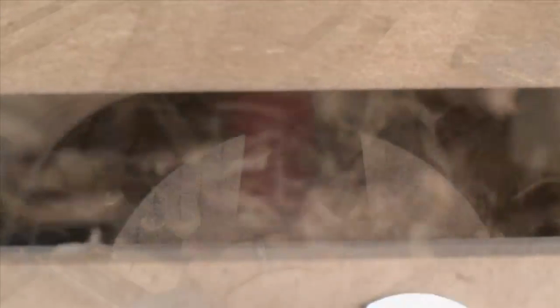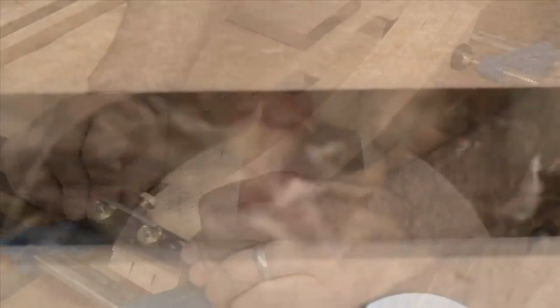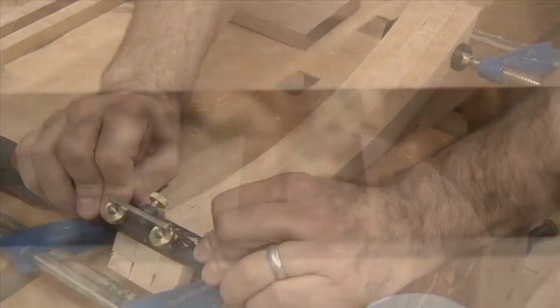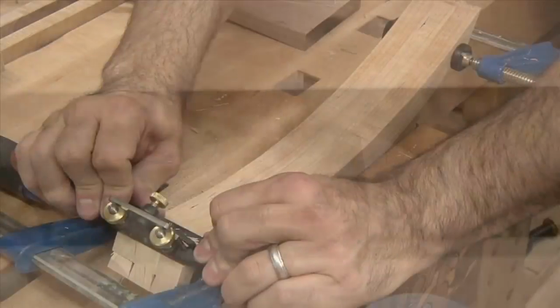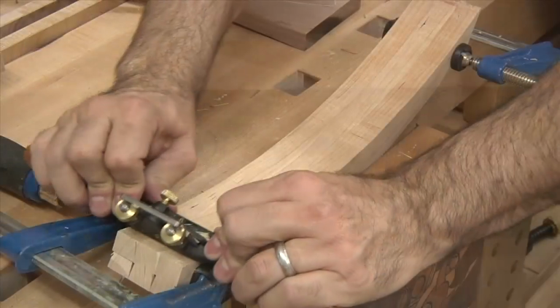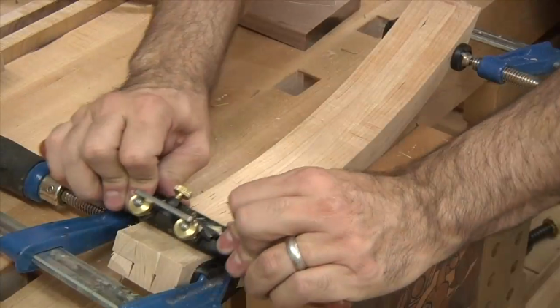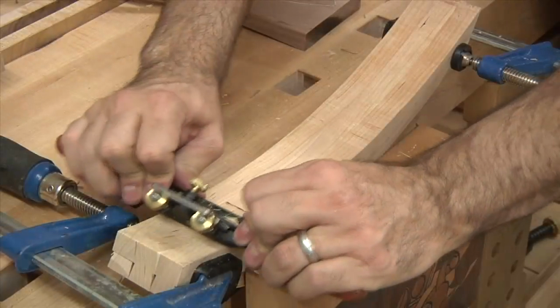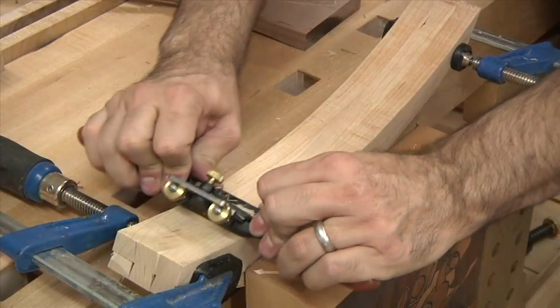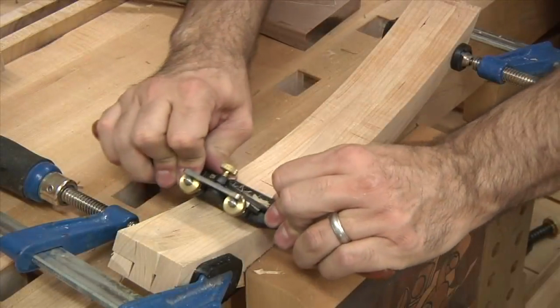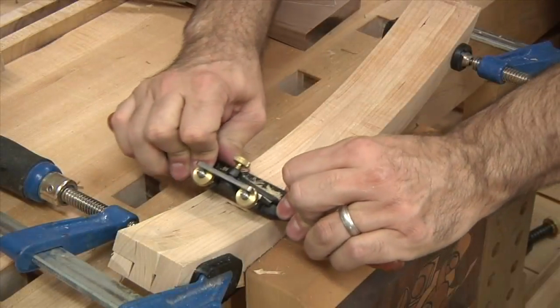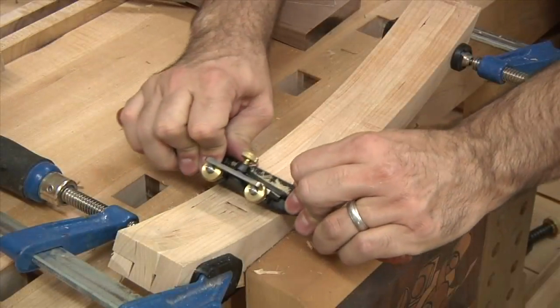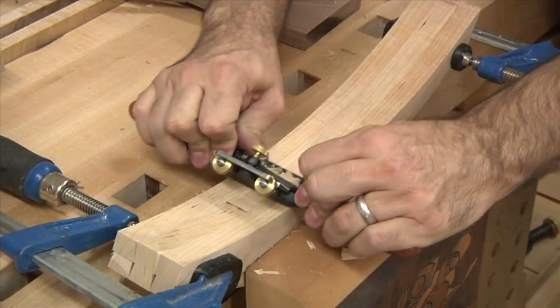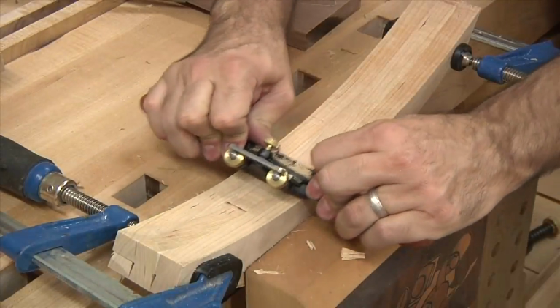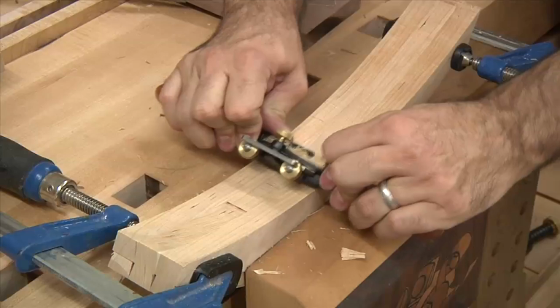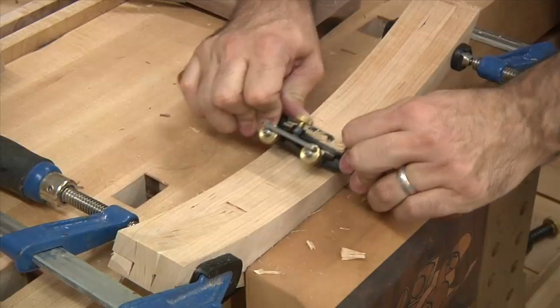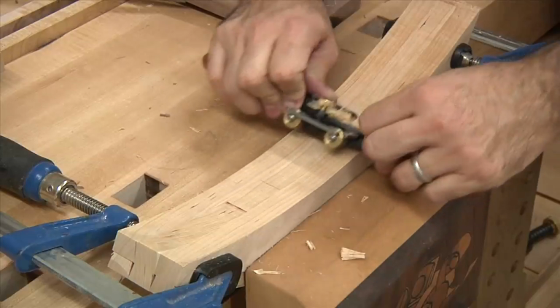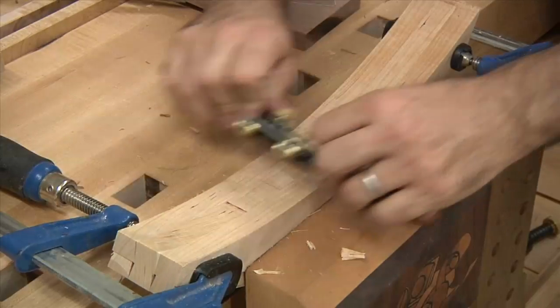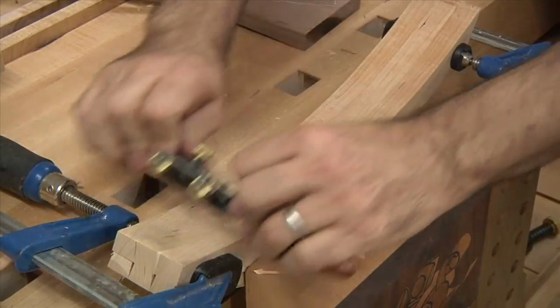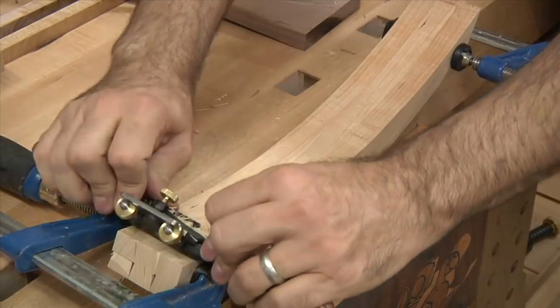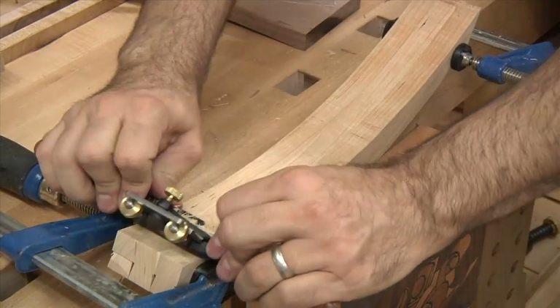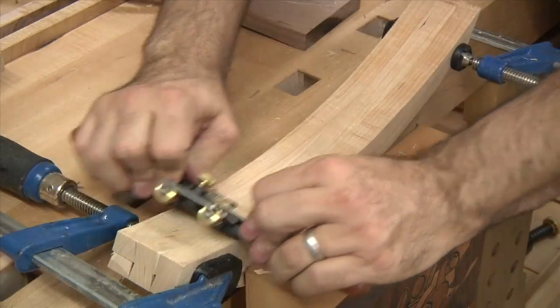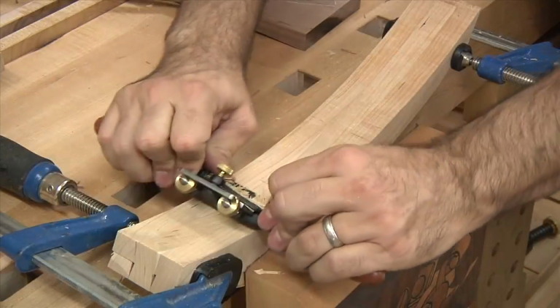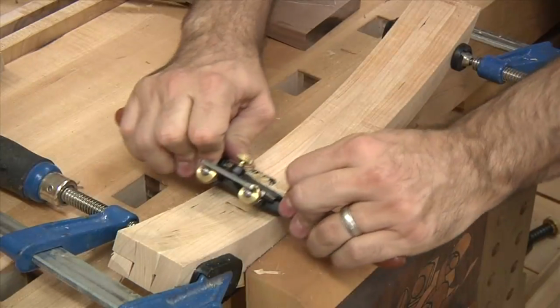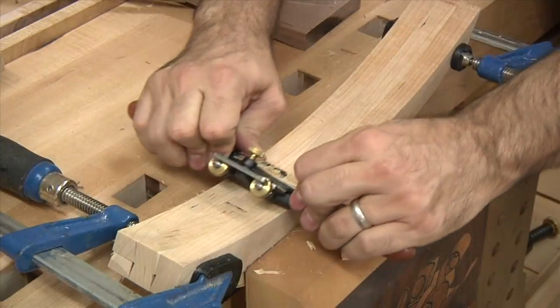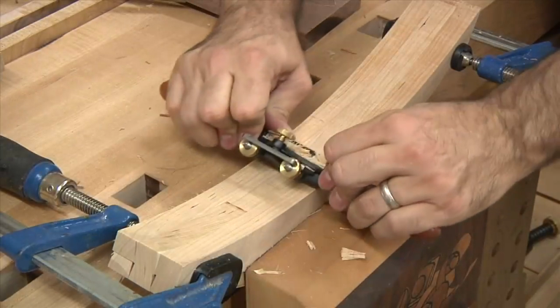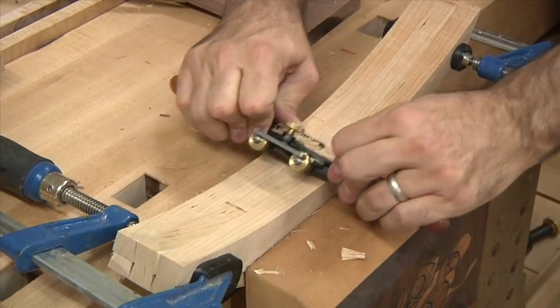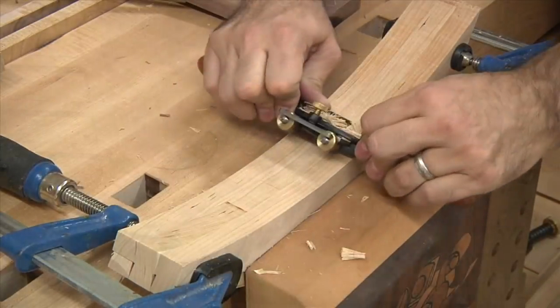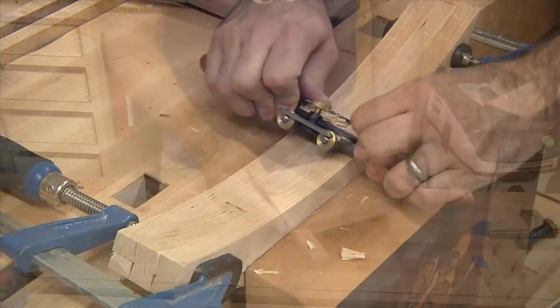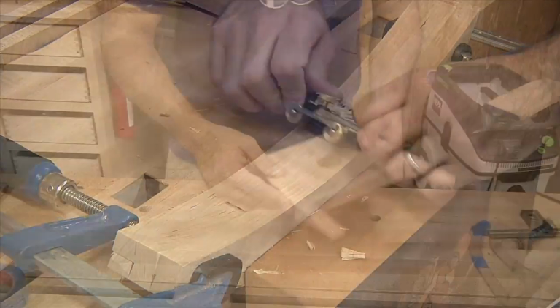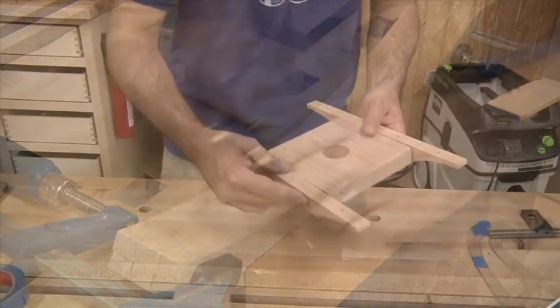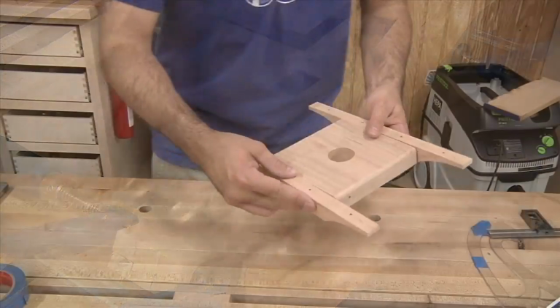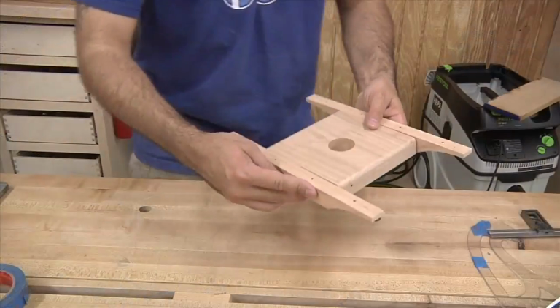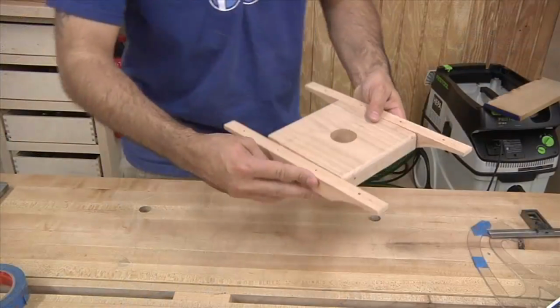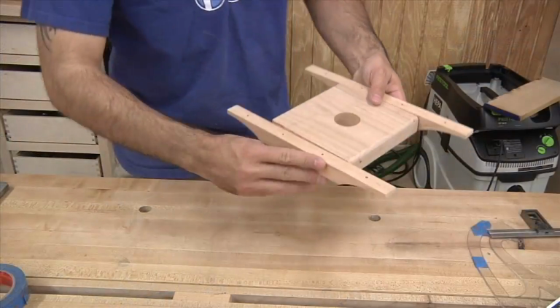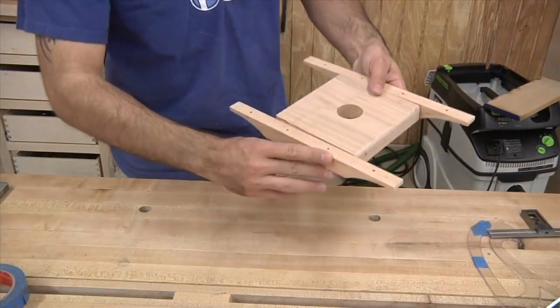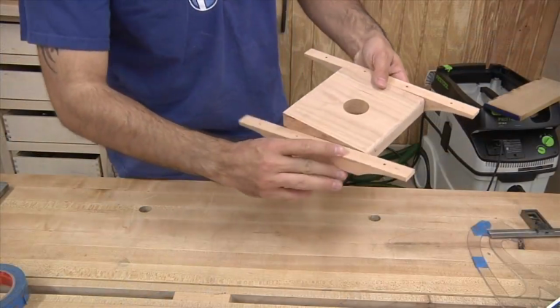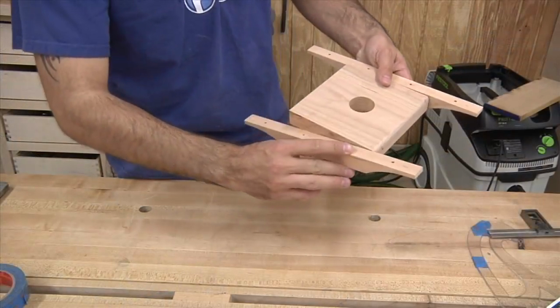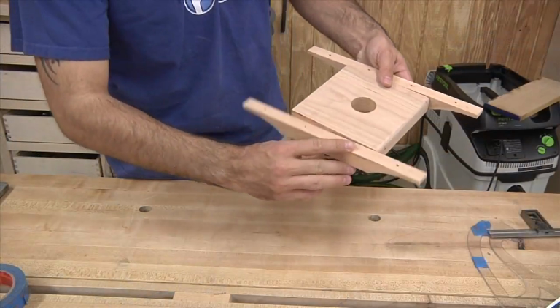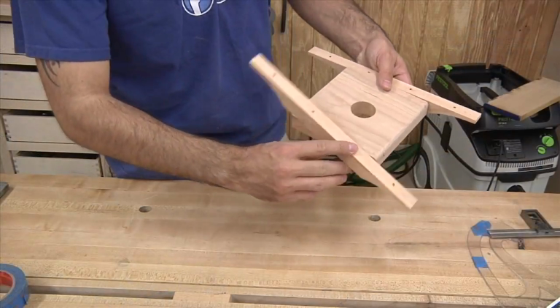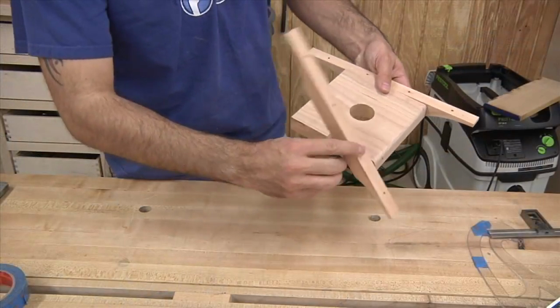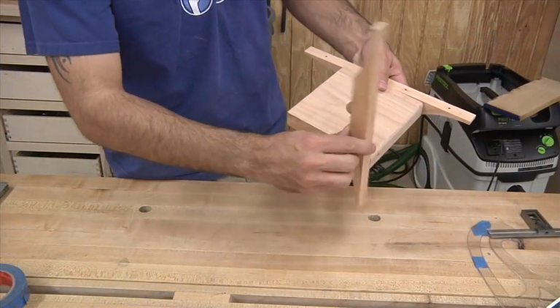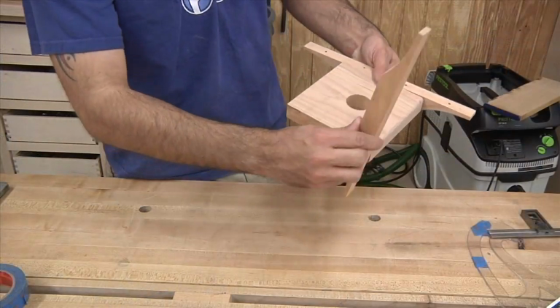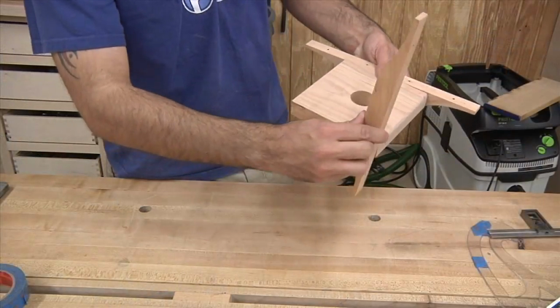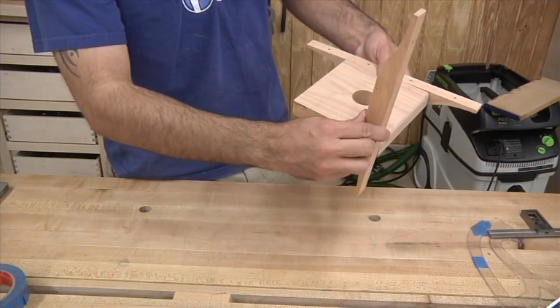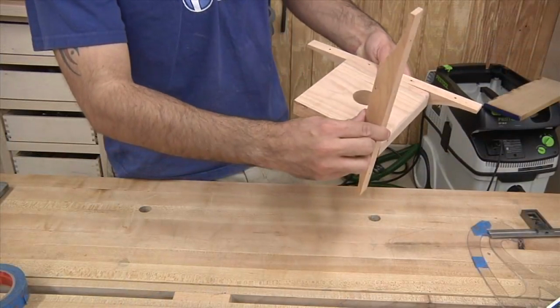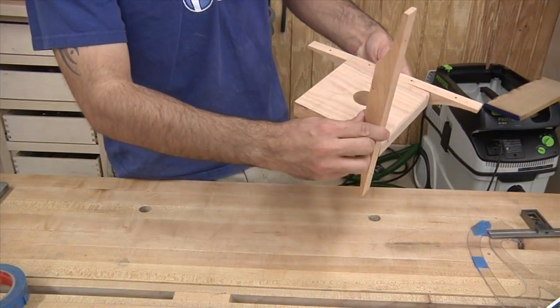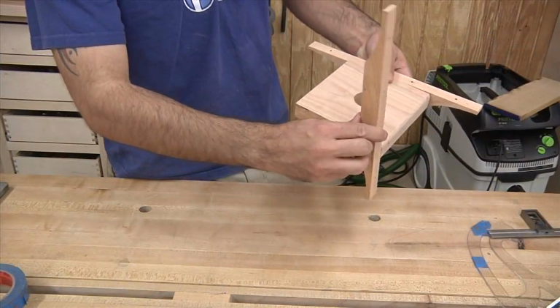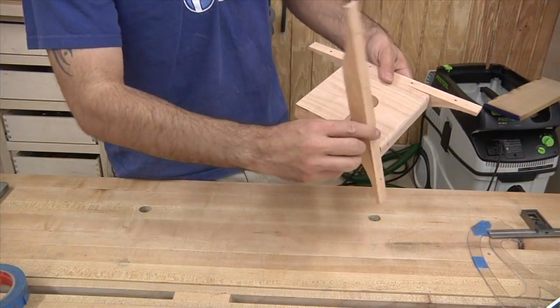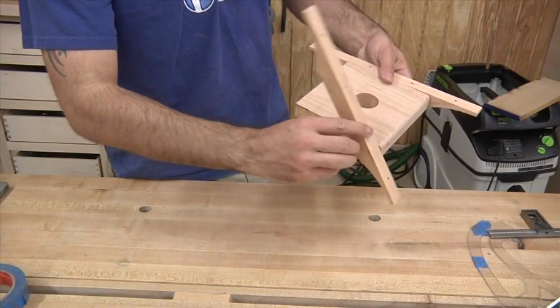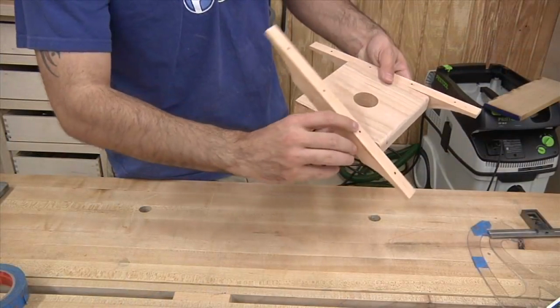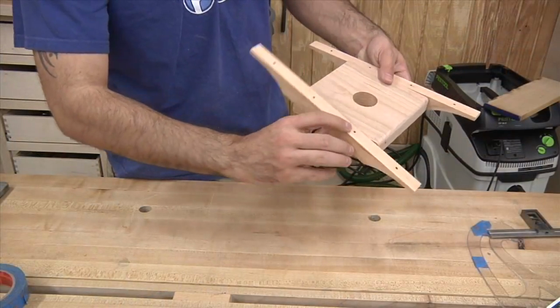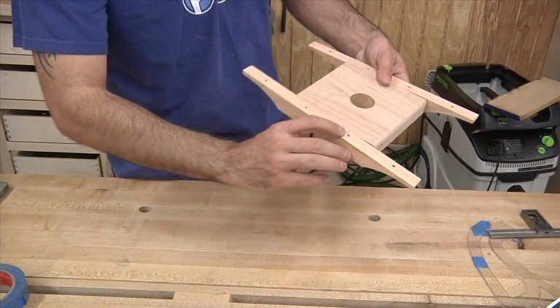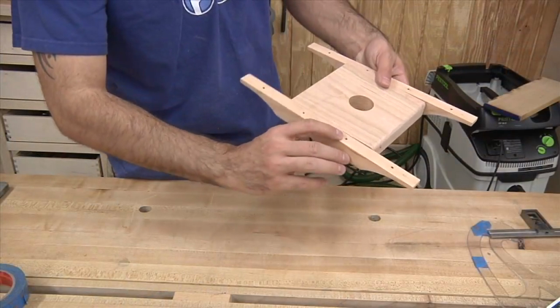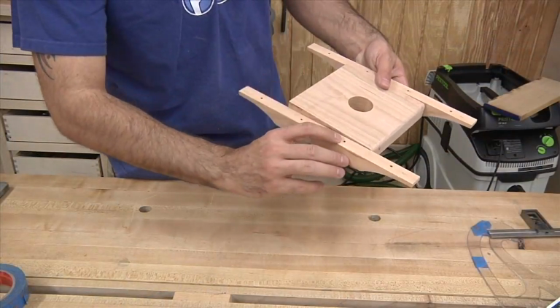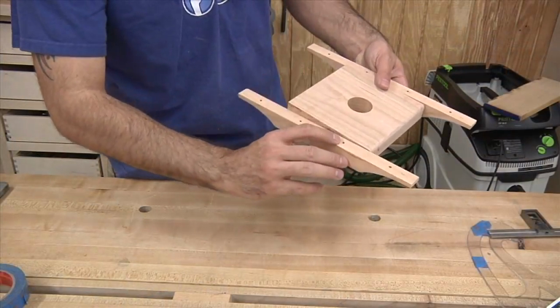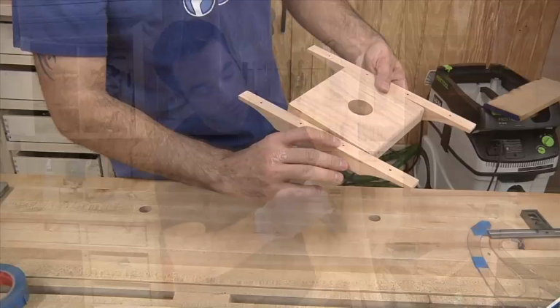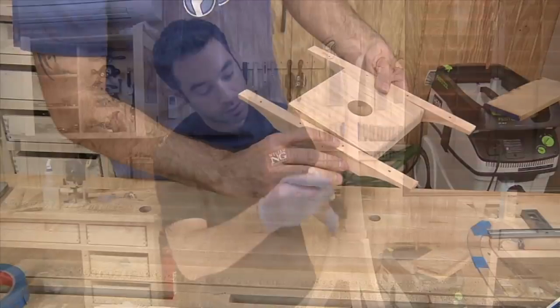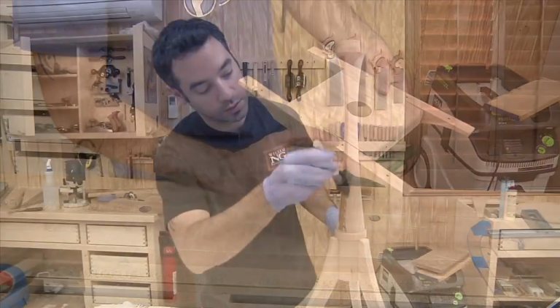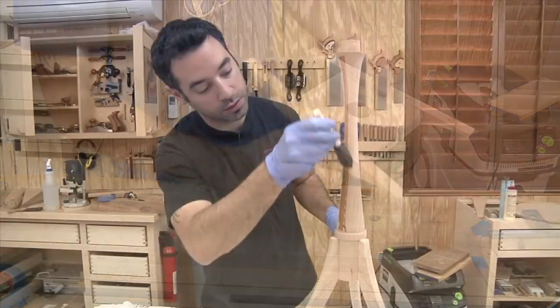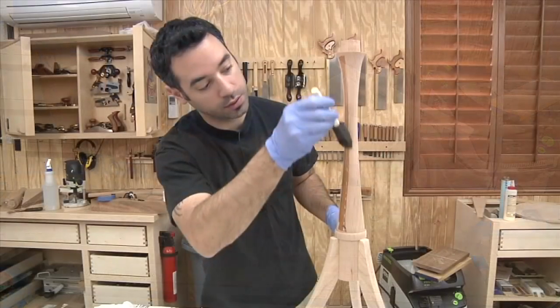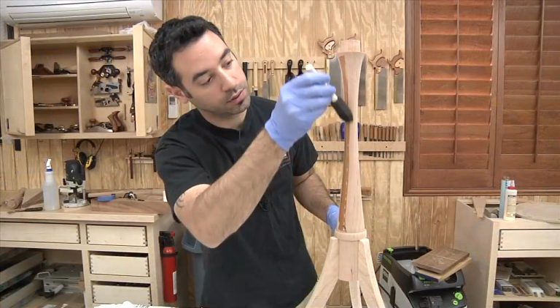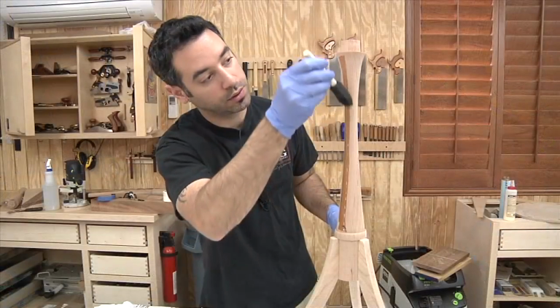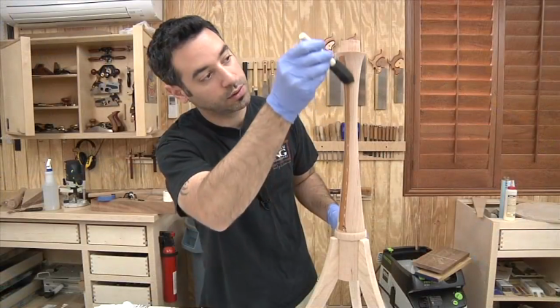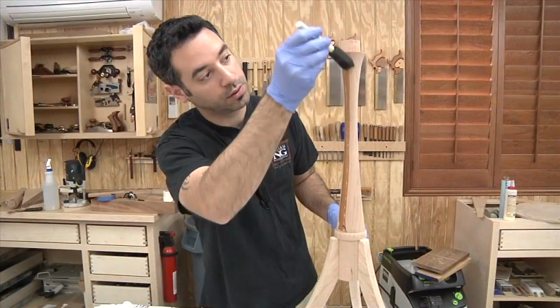The series also covers milling the curved and tapered legs, as well as building the tilt mechanism and finishing.